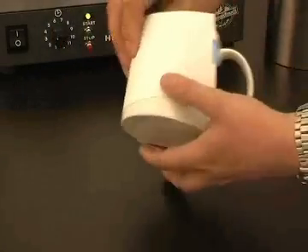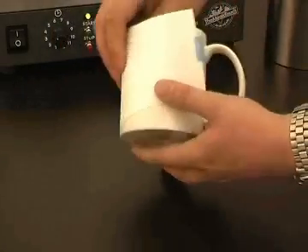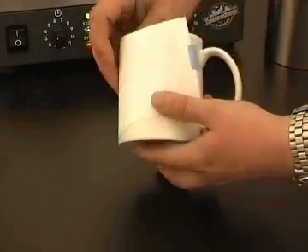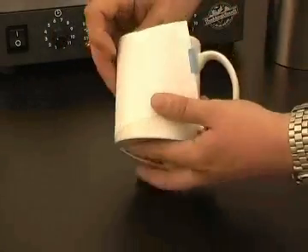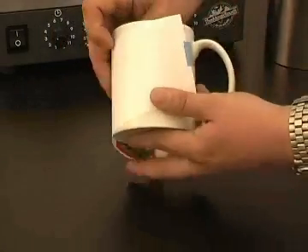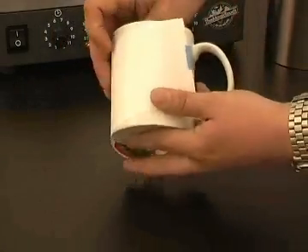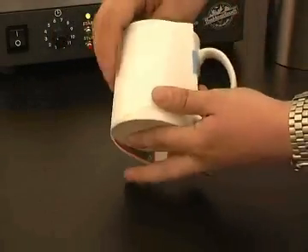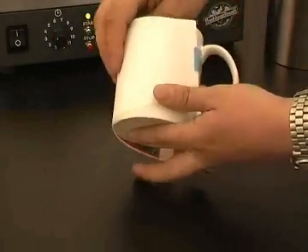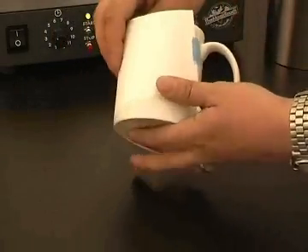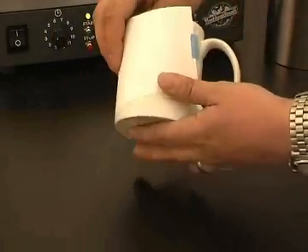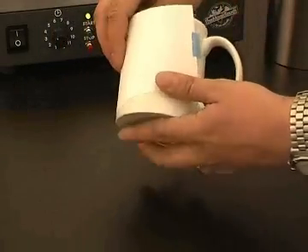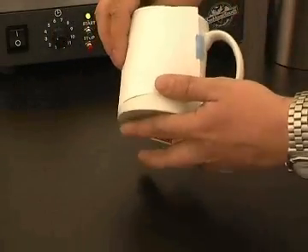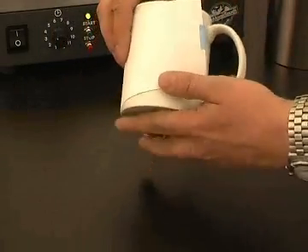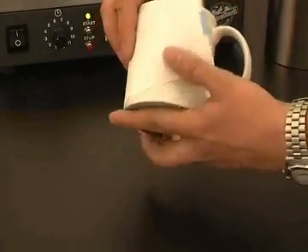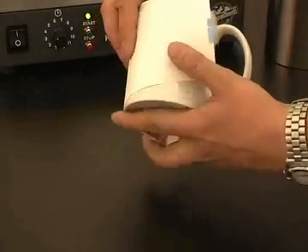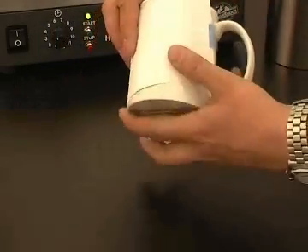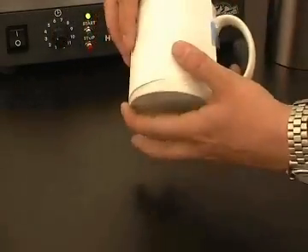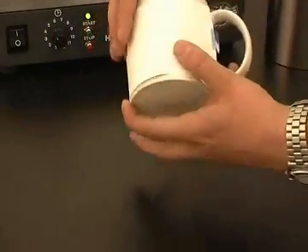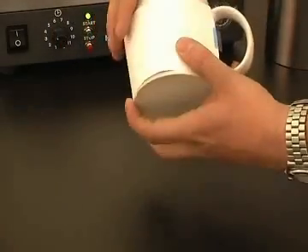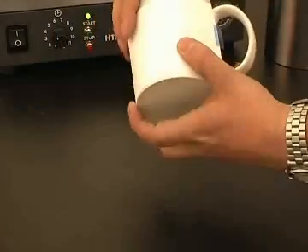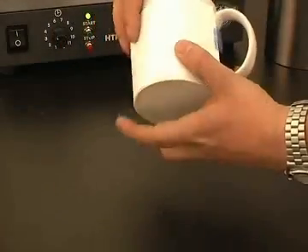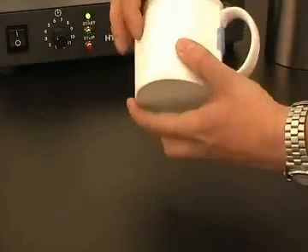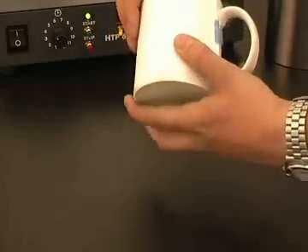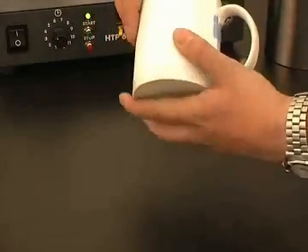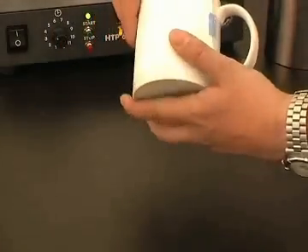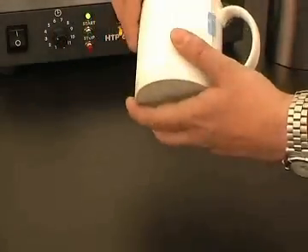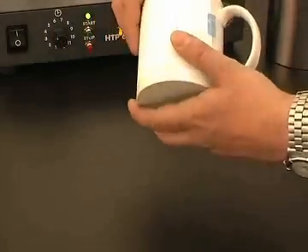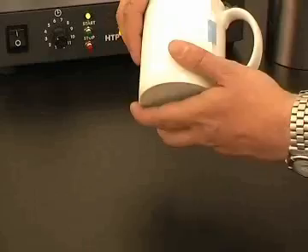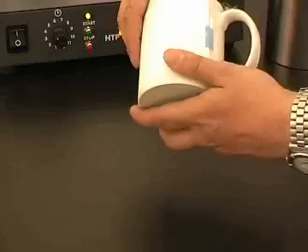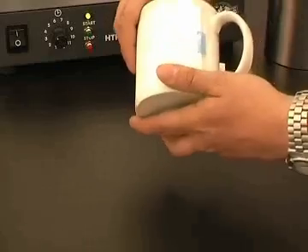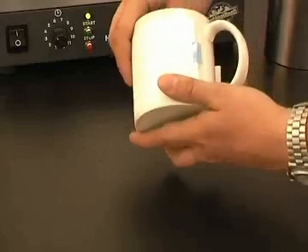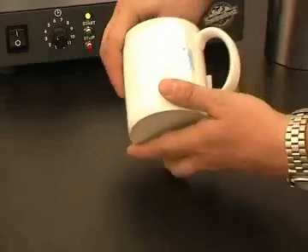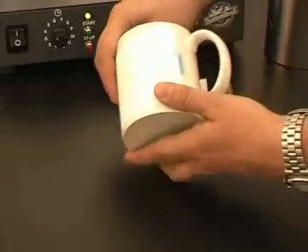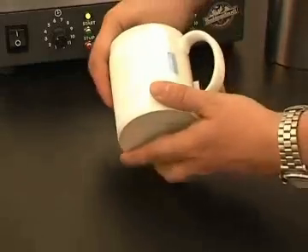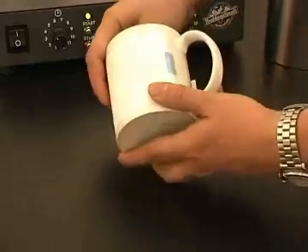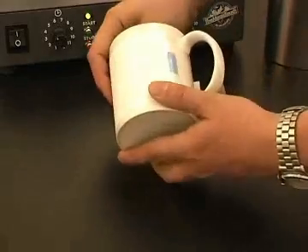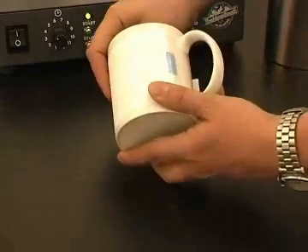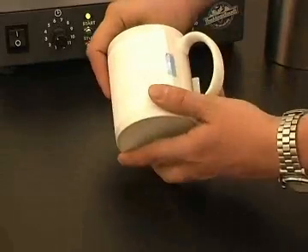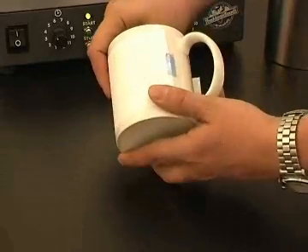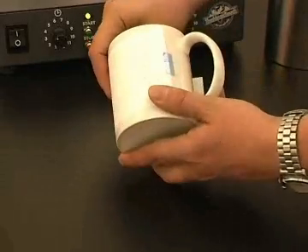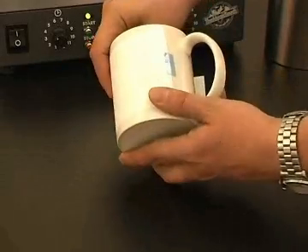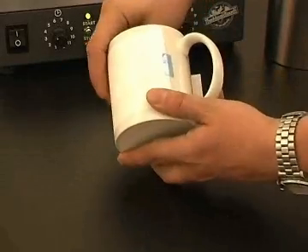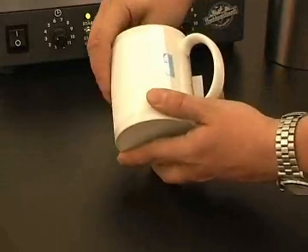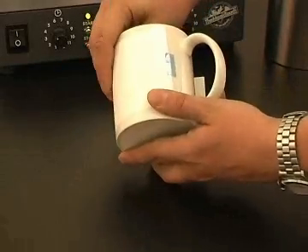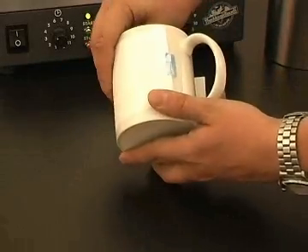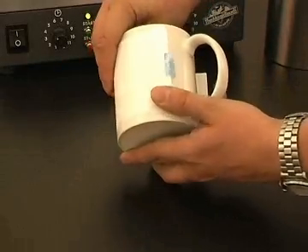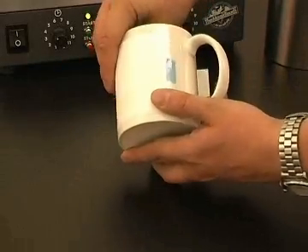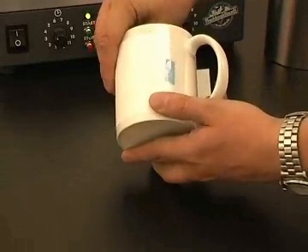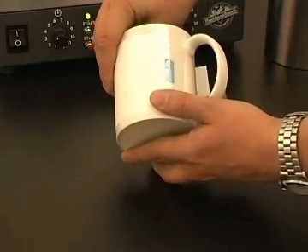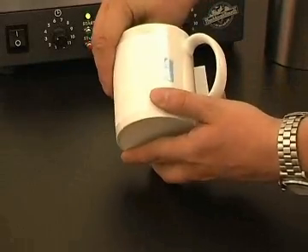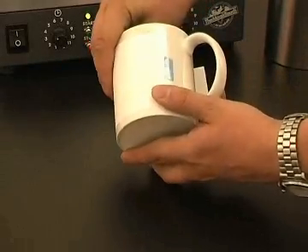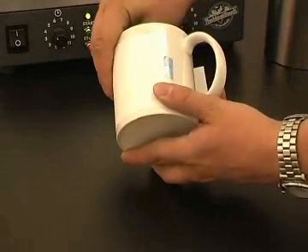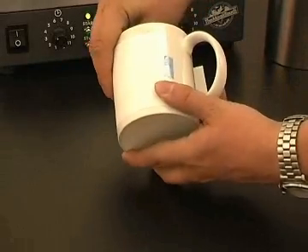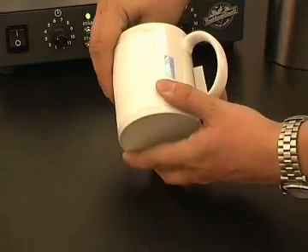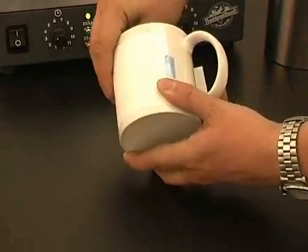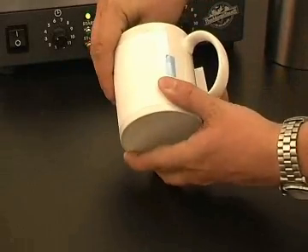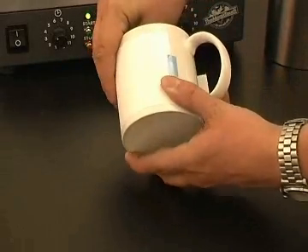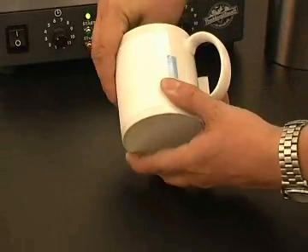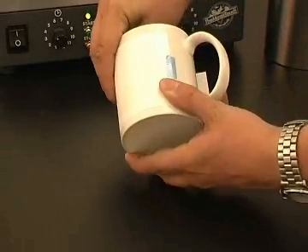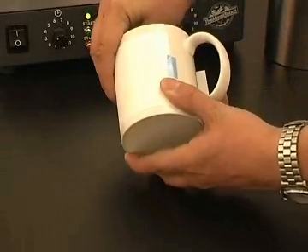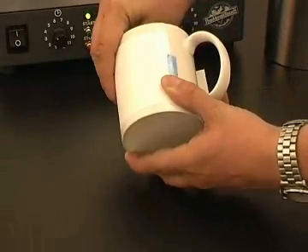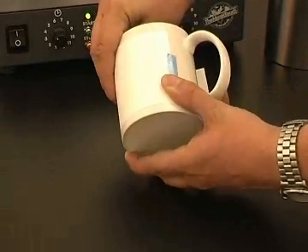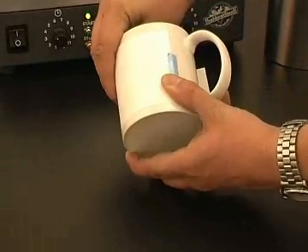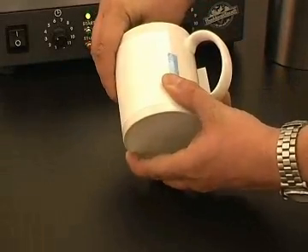Position the transfer onto the mug. It must be no closer than 20mm to the handle and 10mm to the top and bottom of the mug.